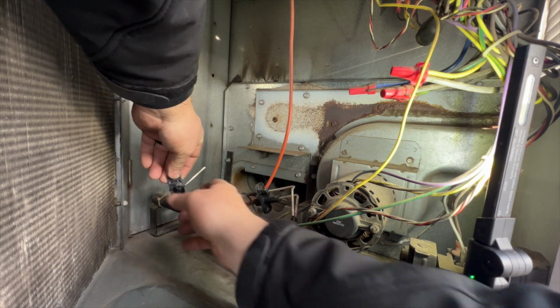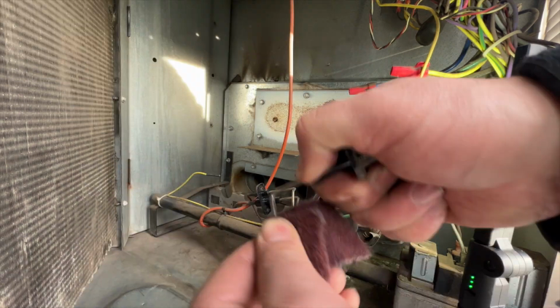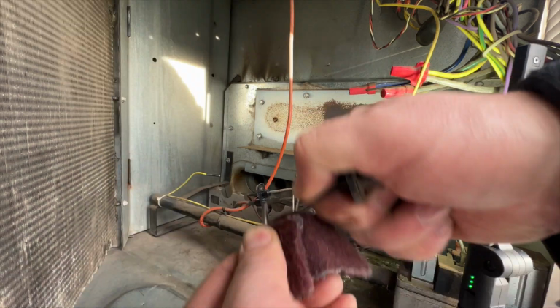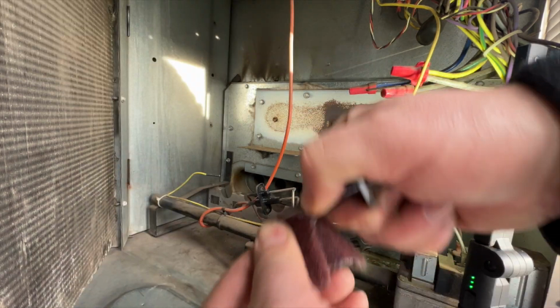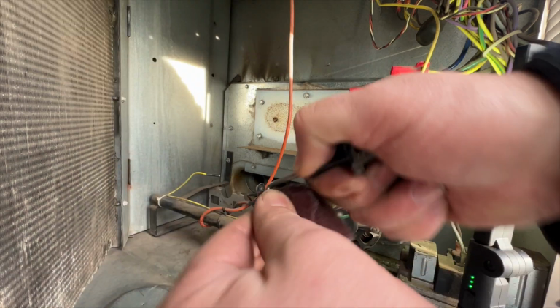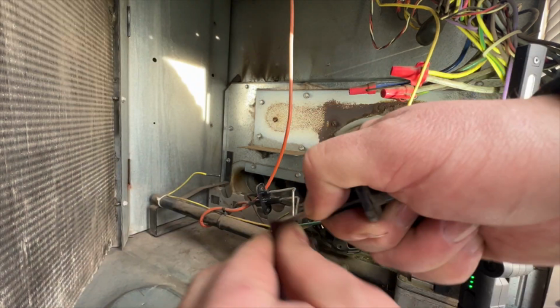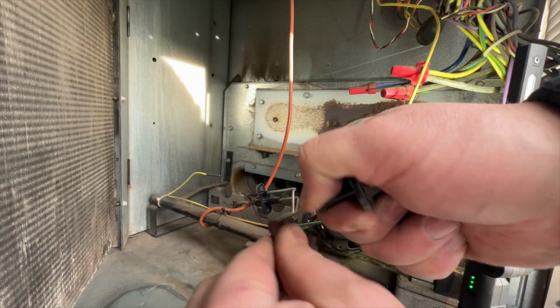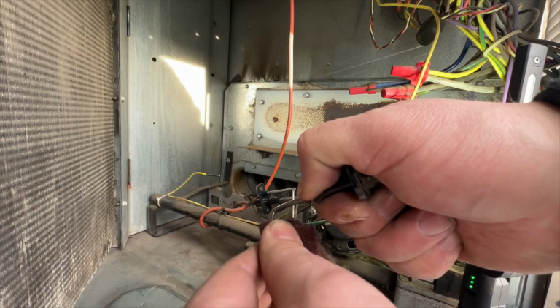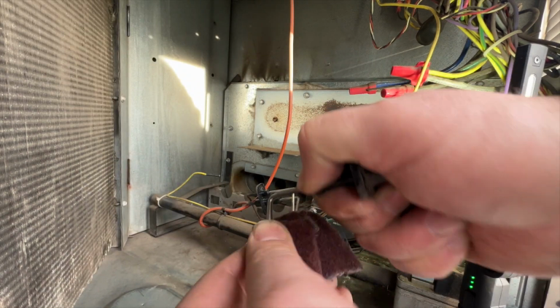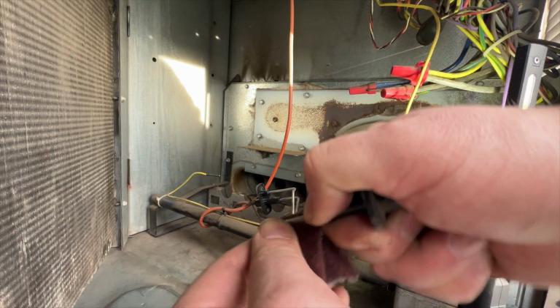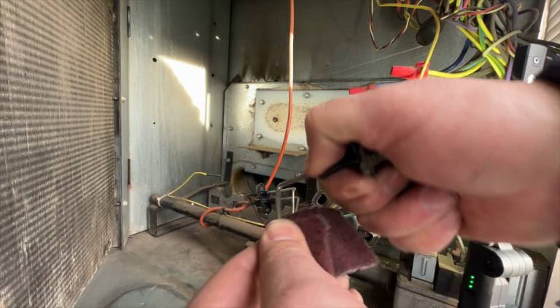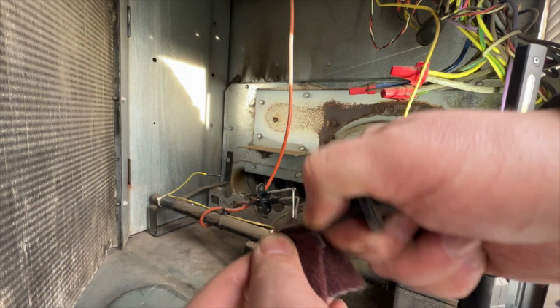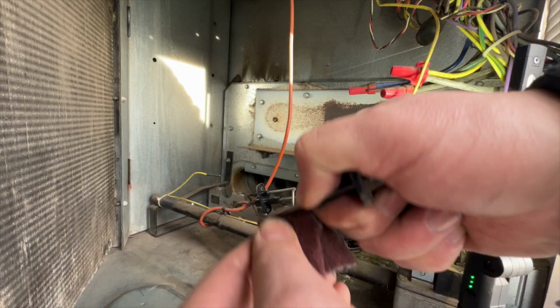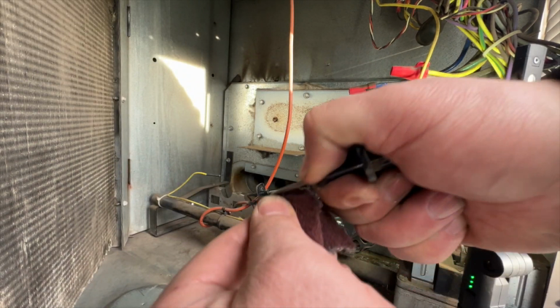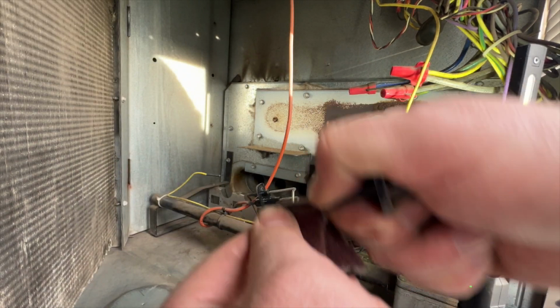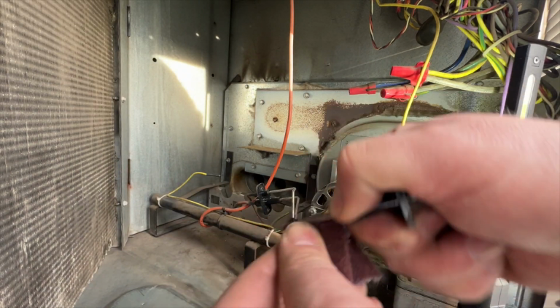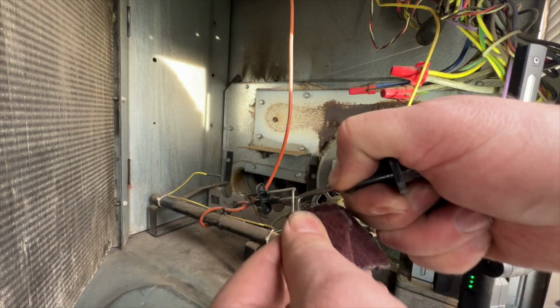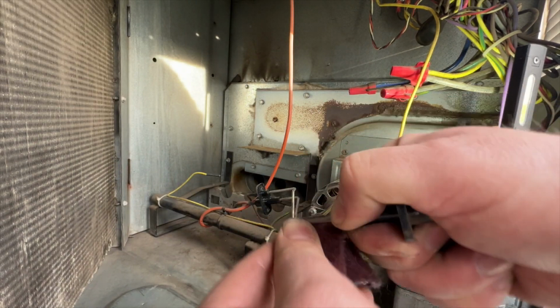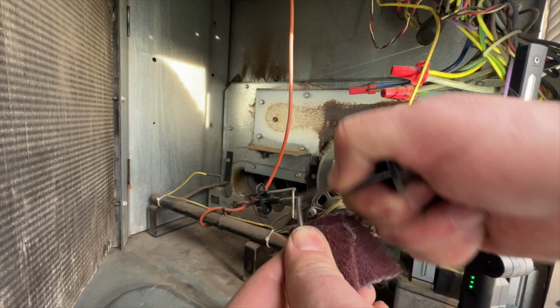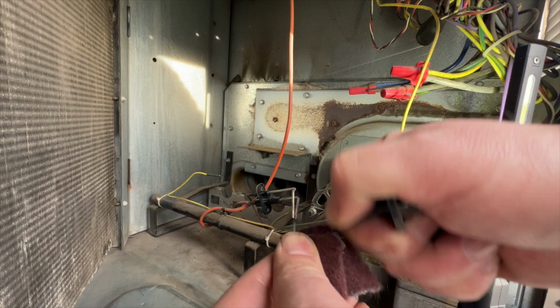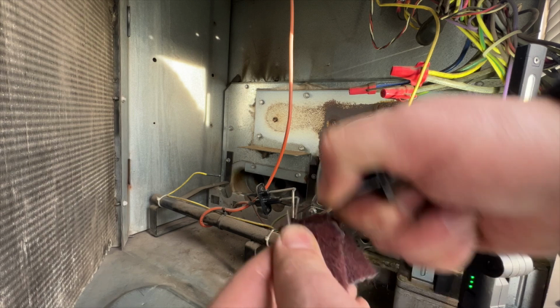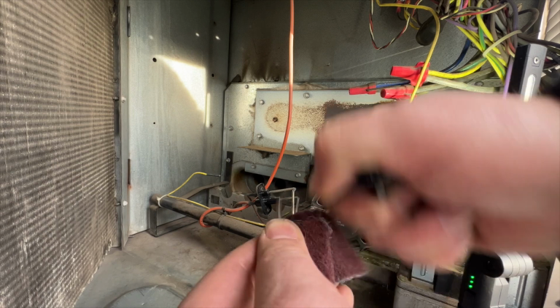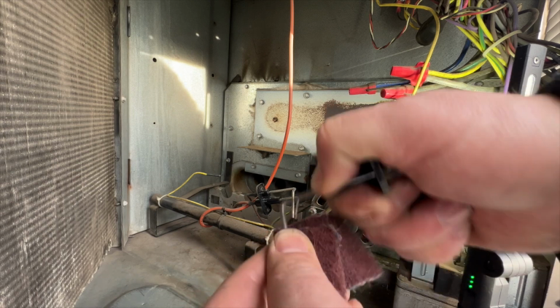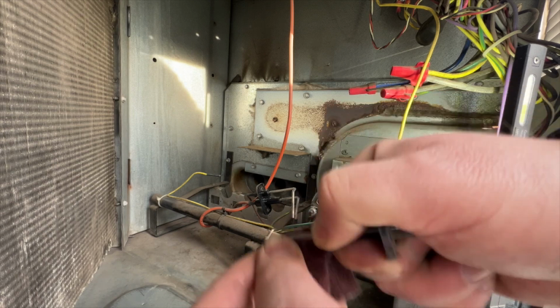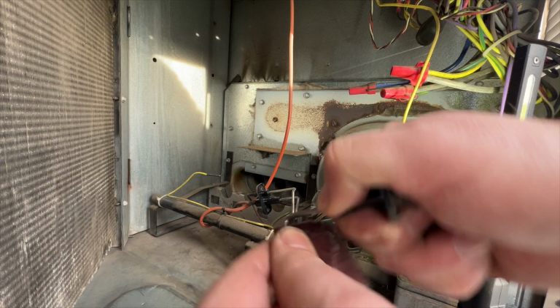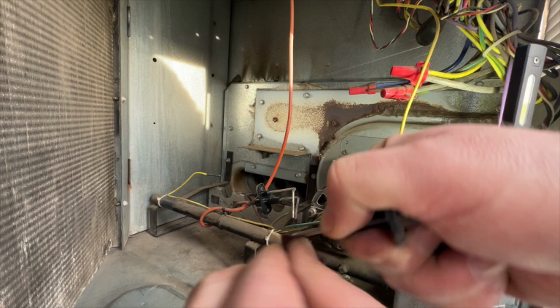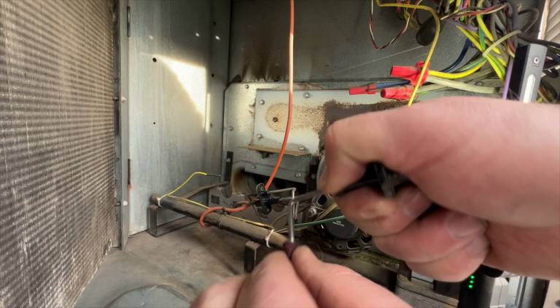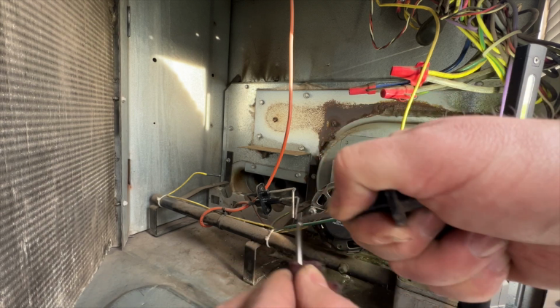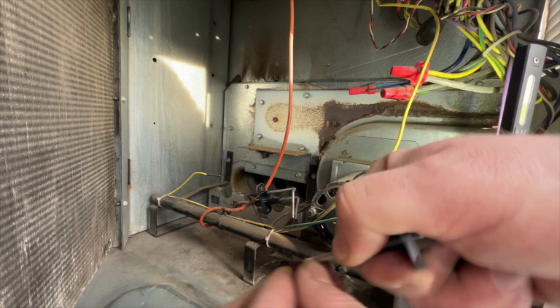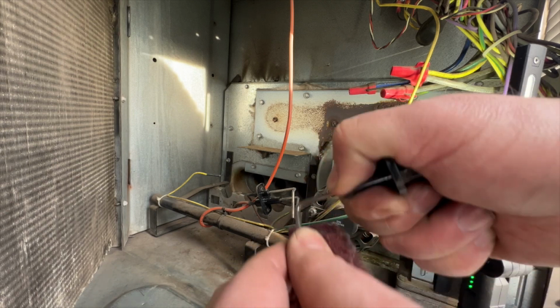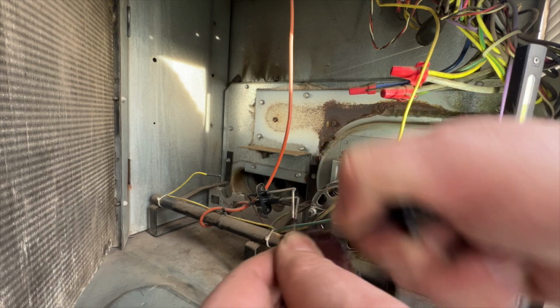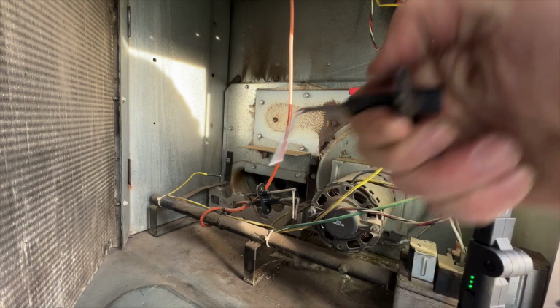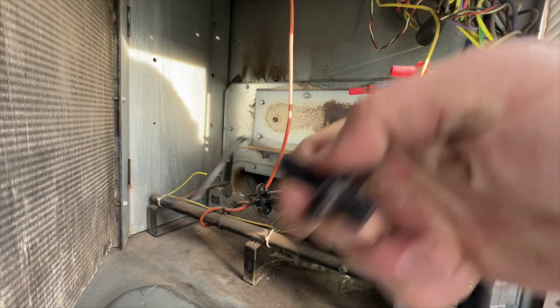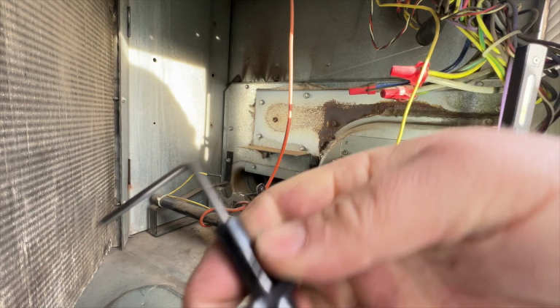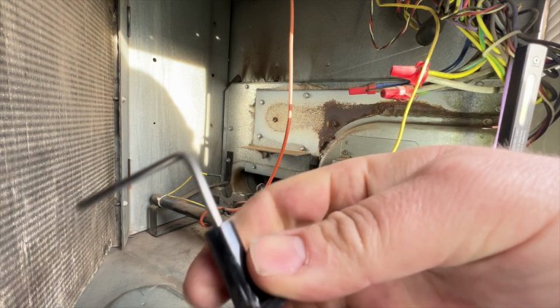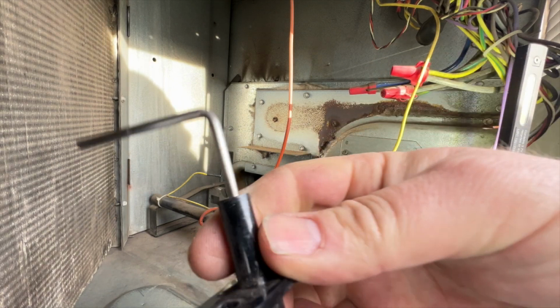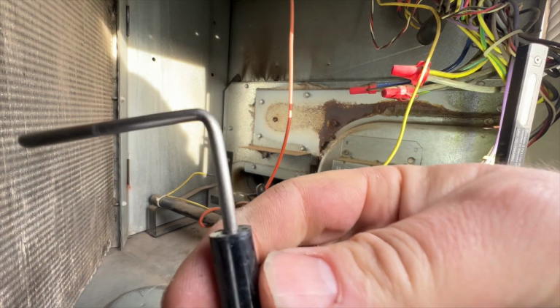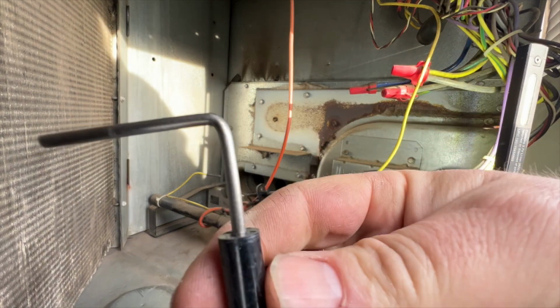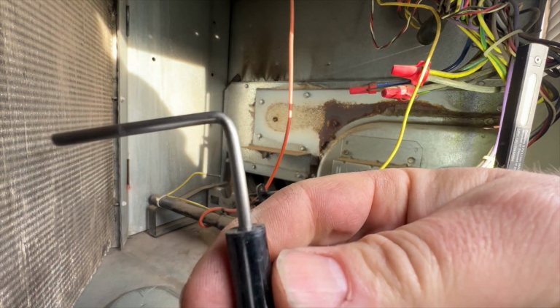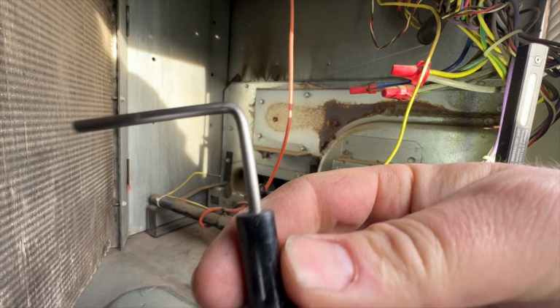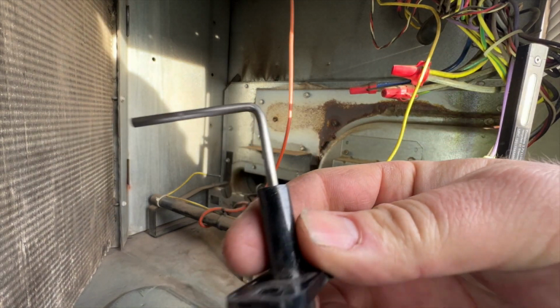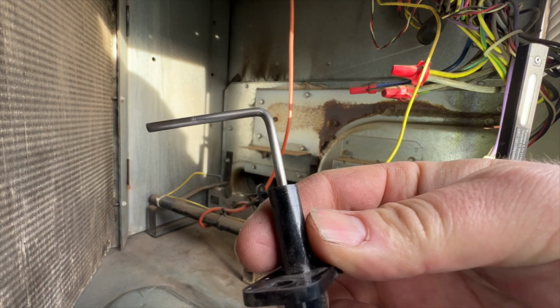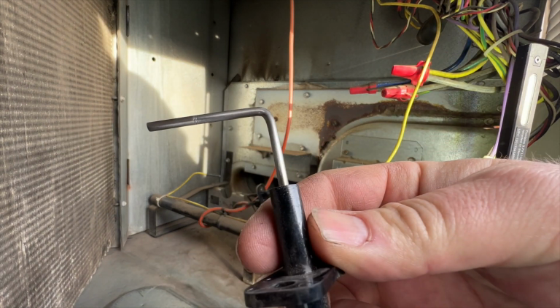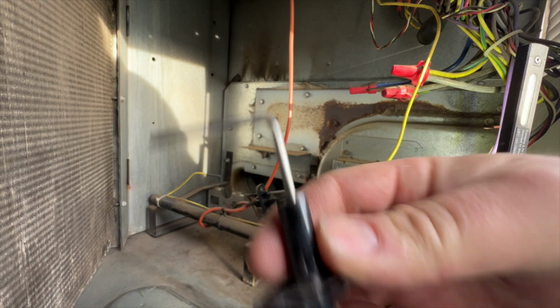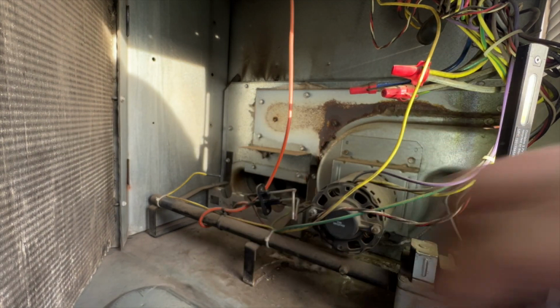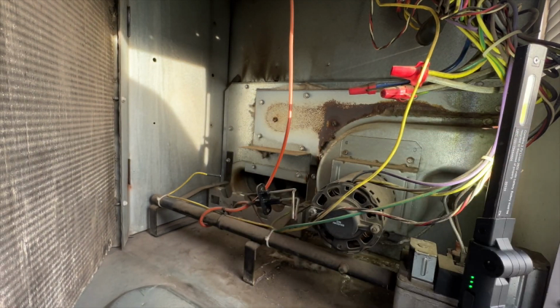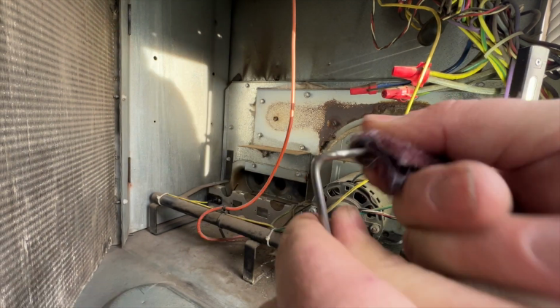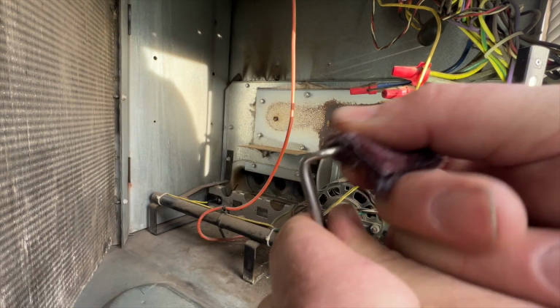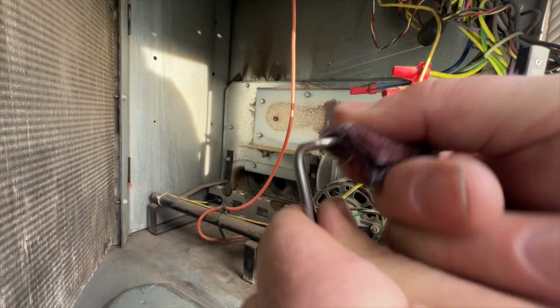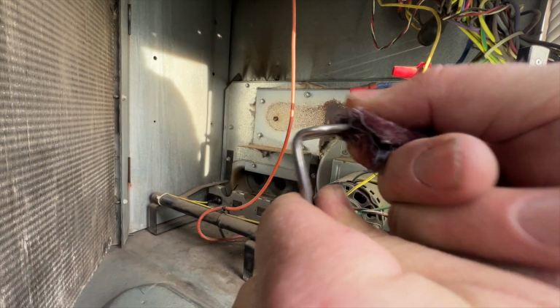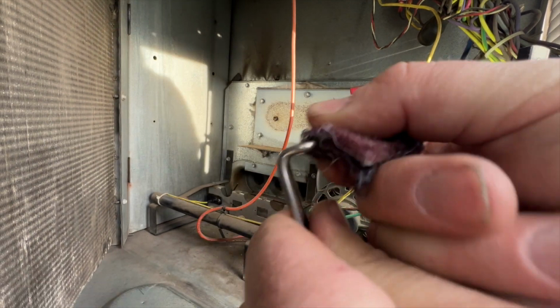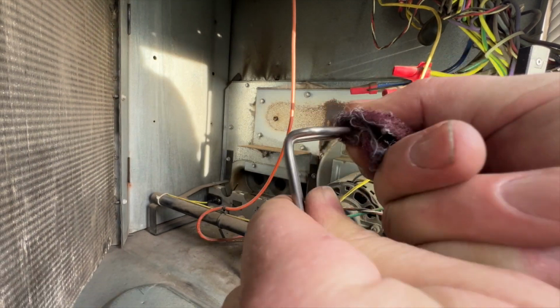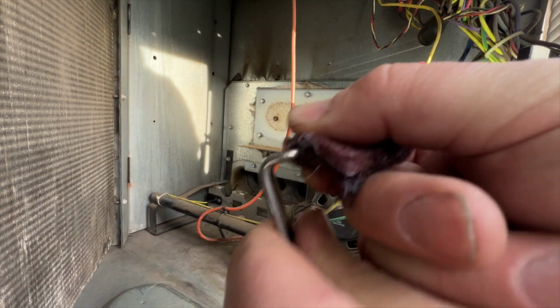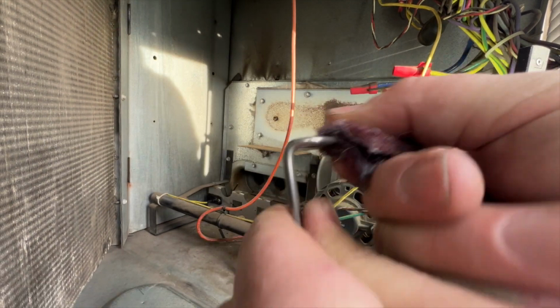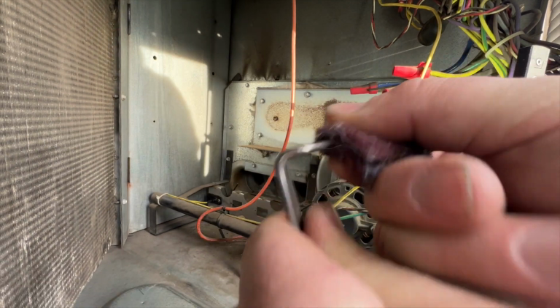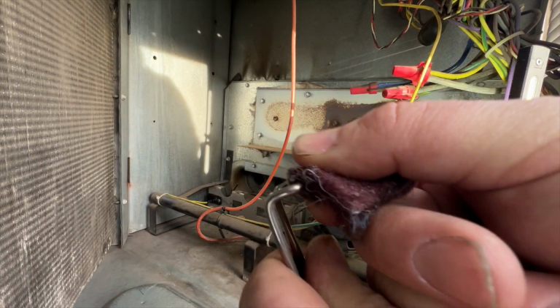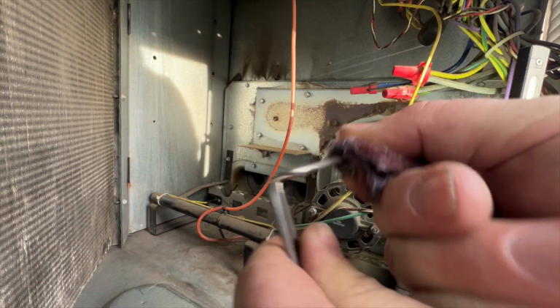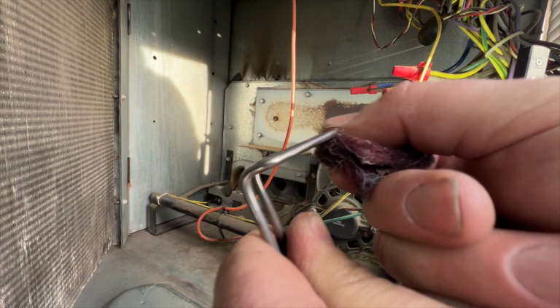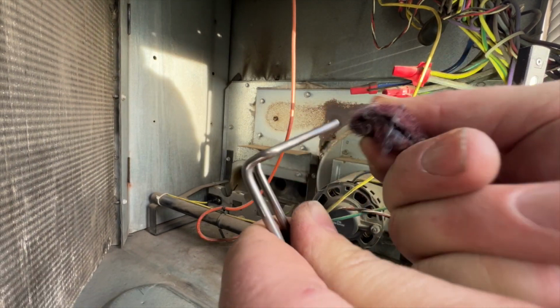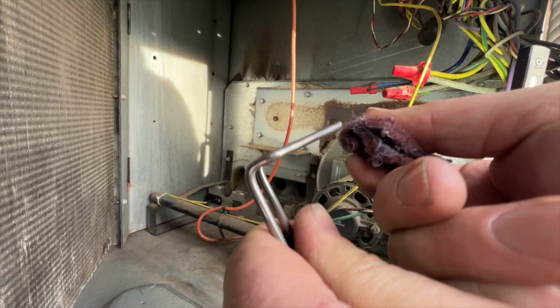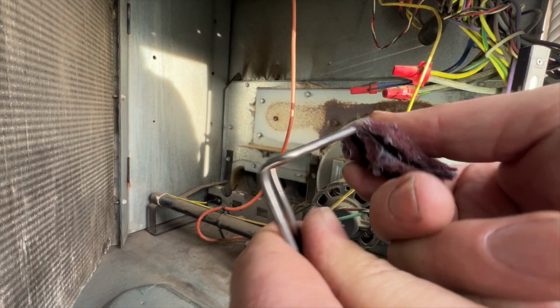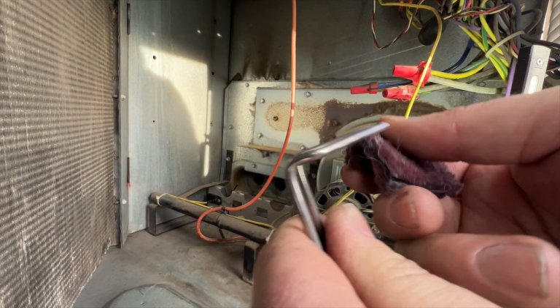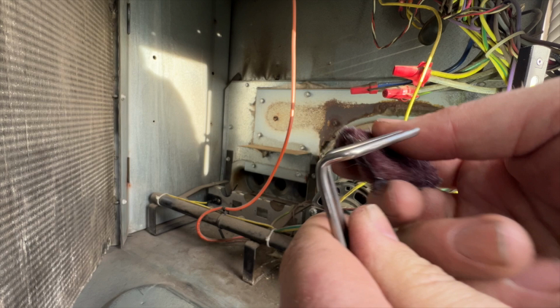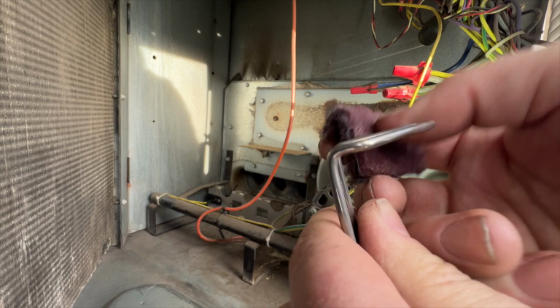All right, let's get this all nice and clean — super clean. We're cleaning the igniter.